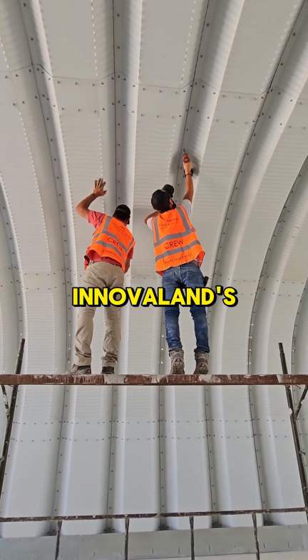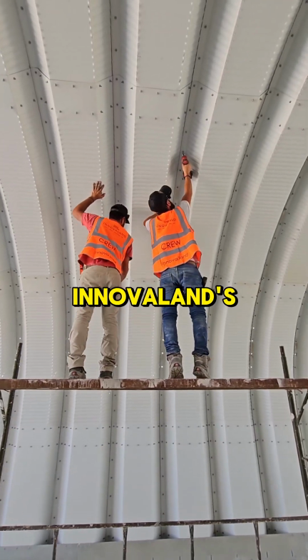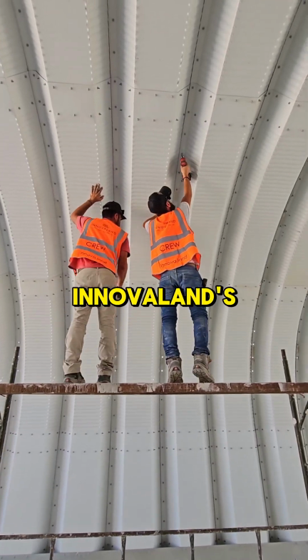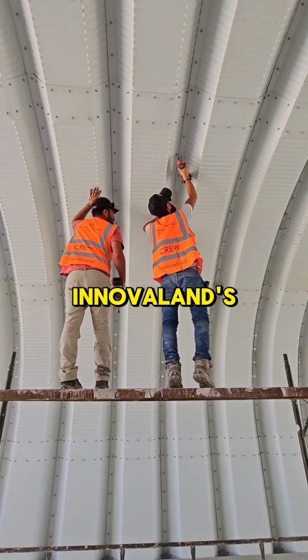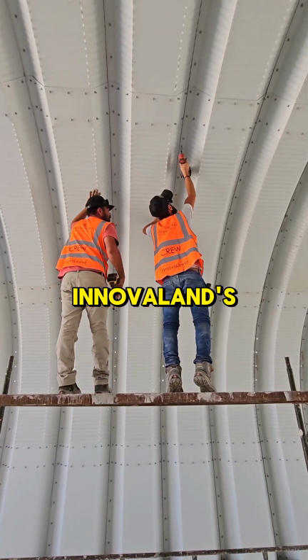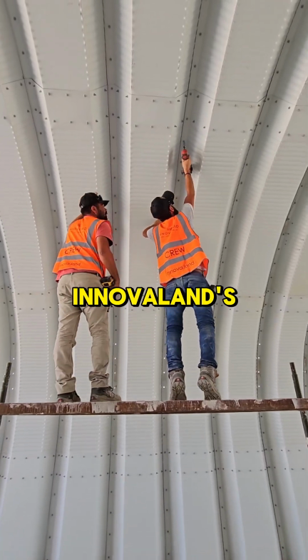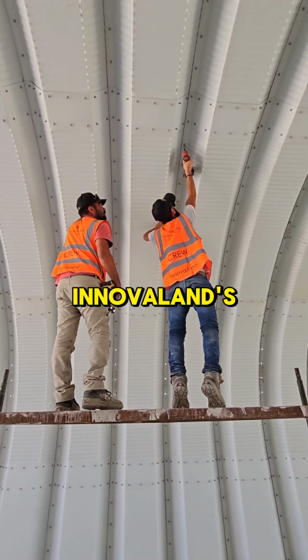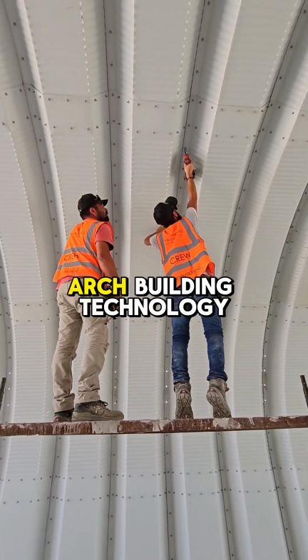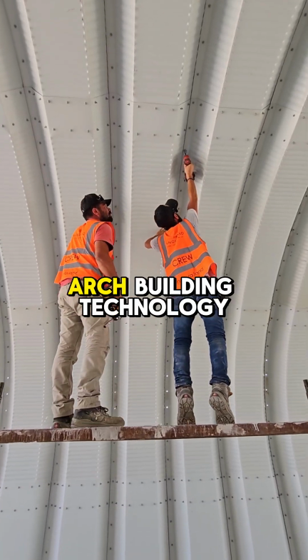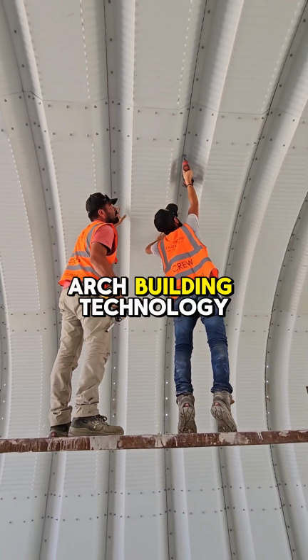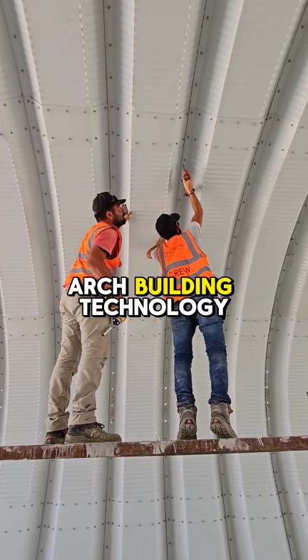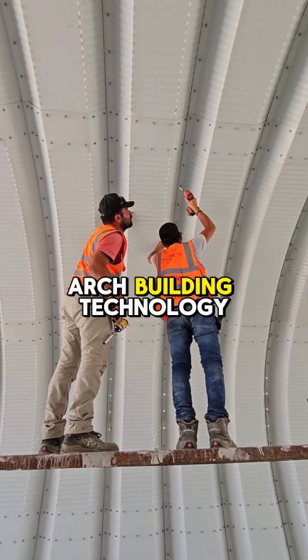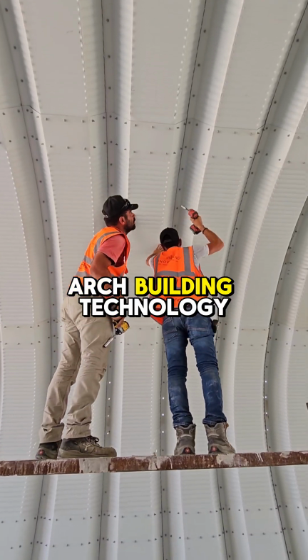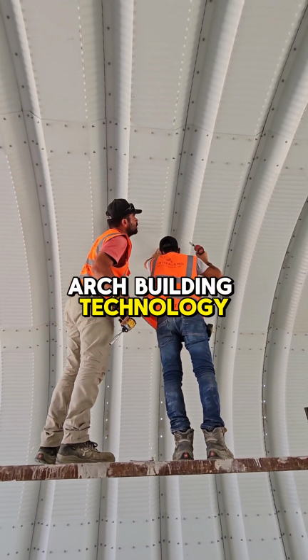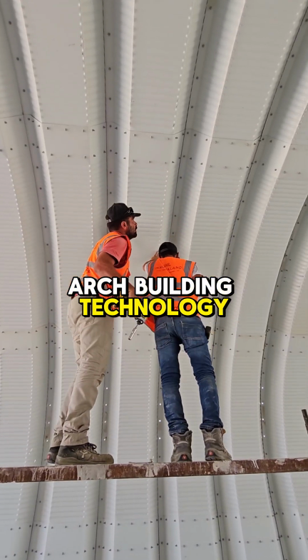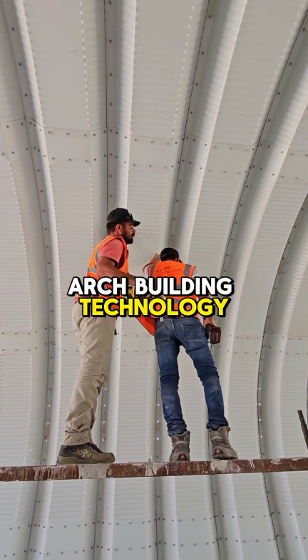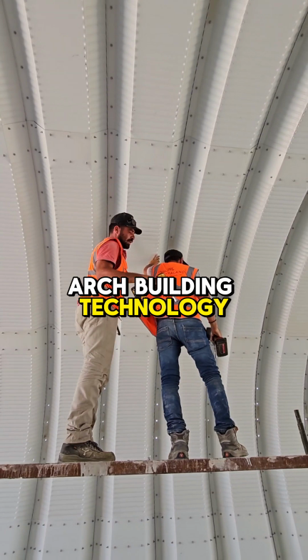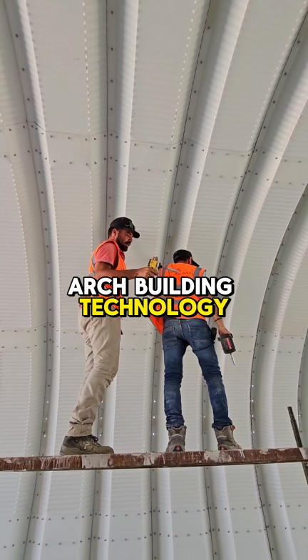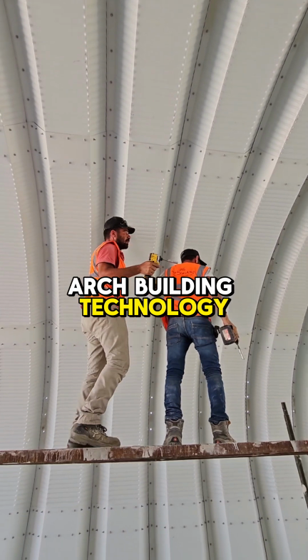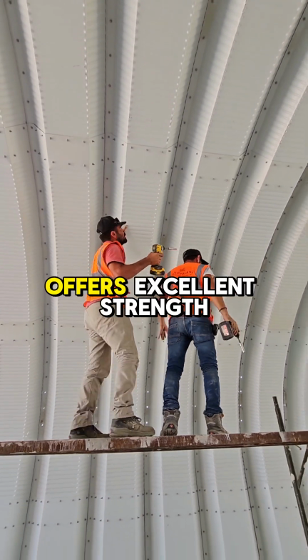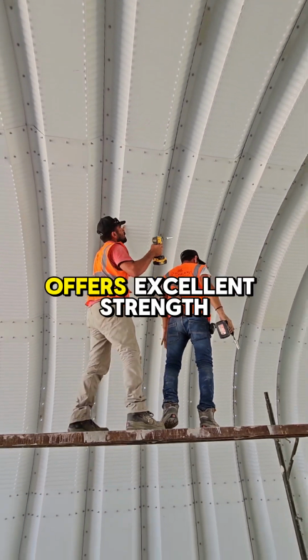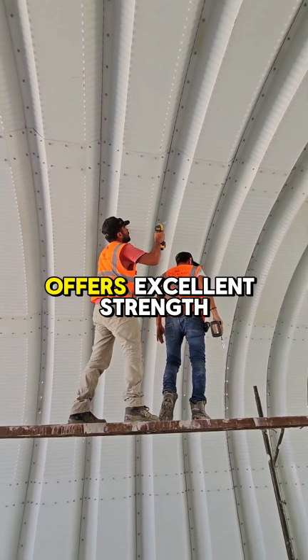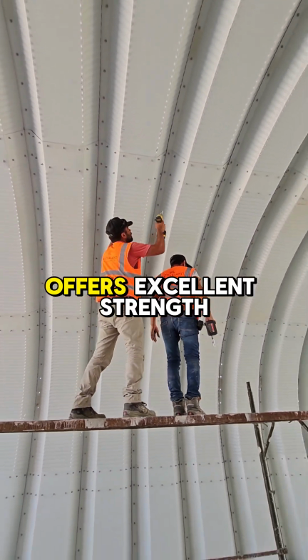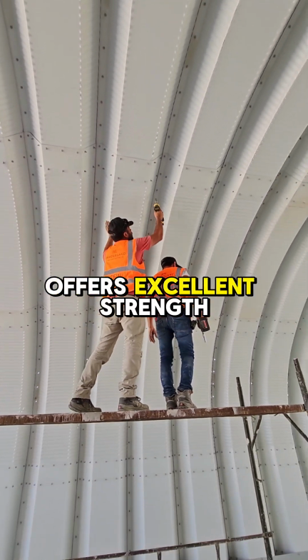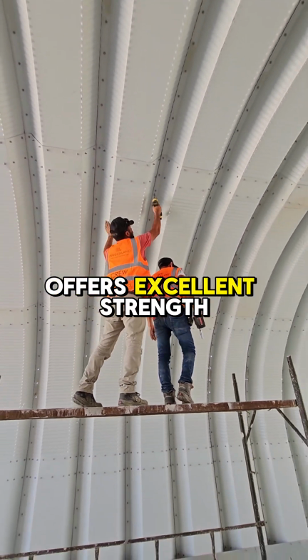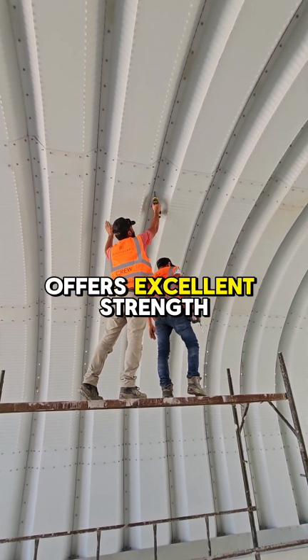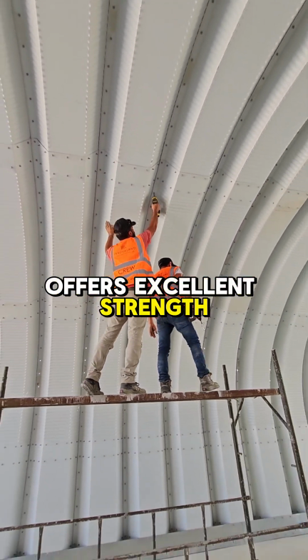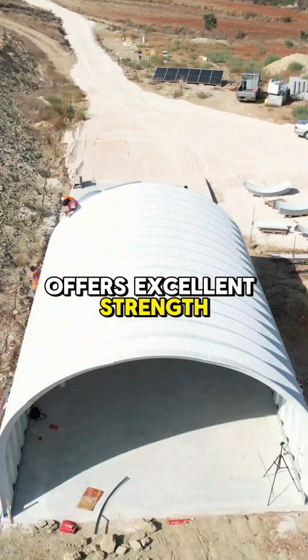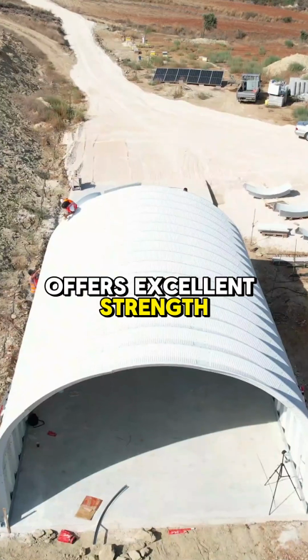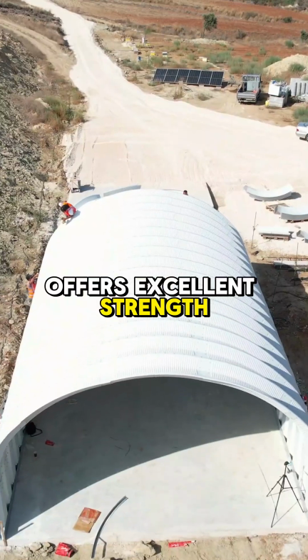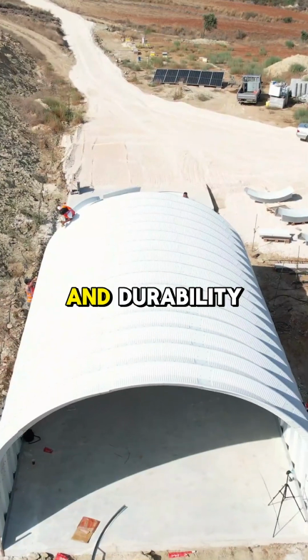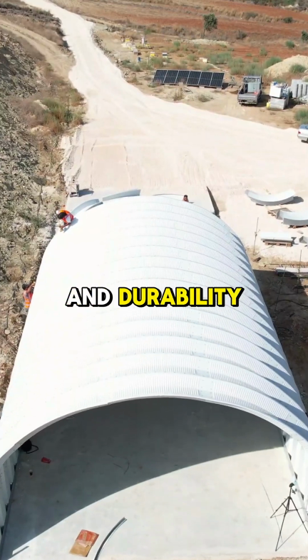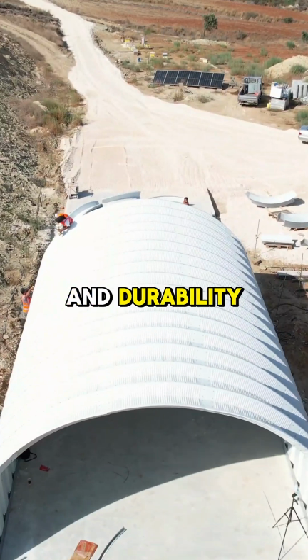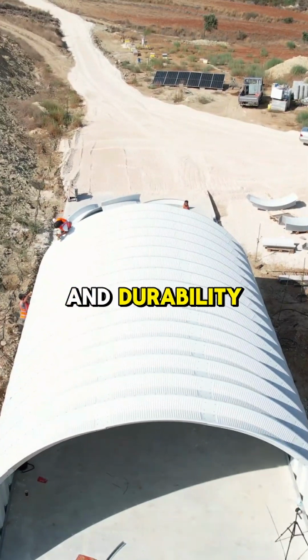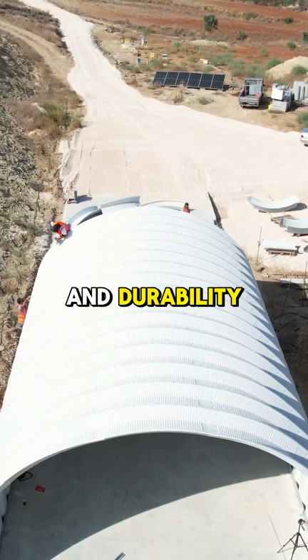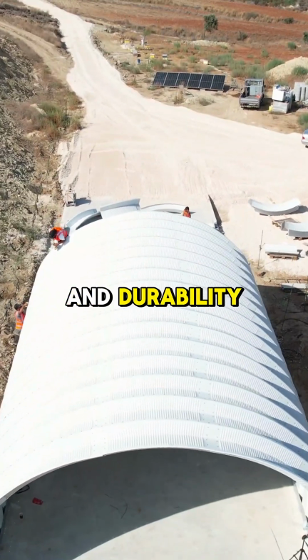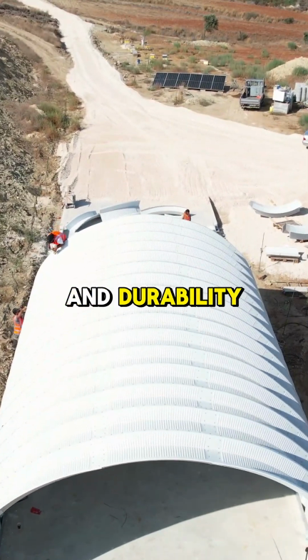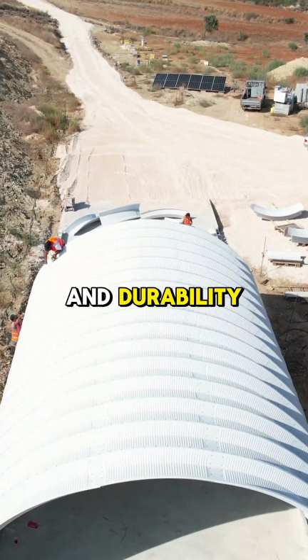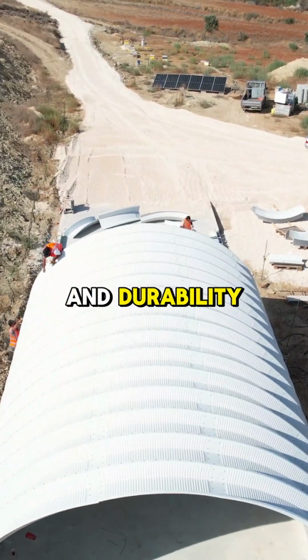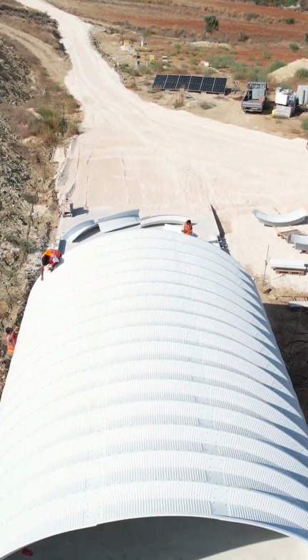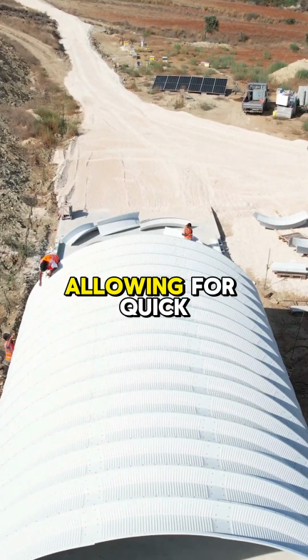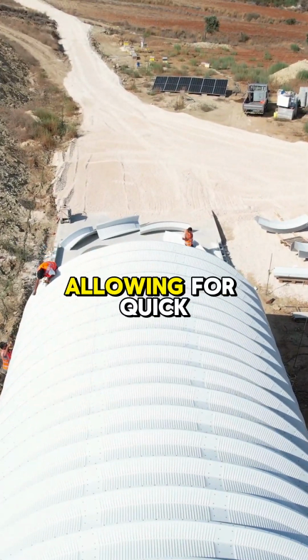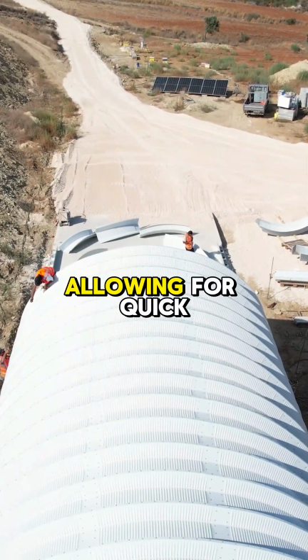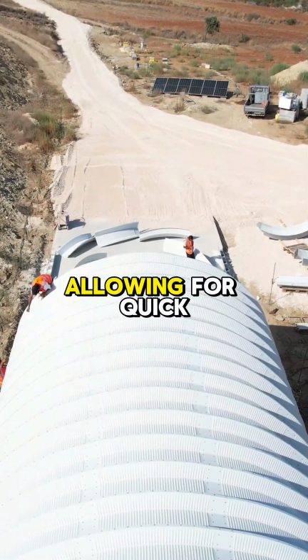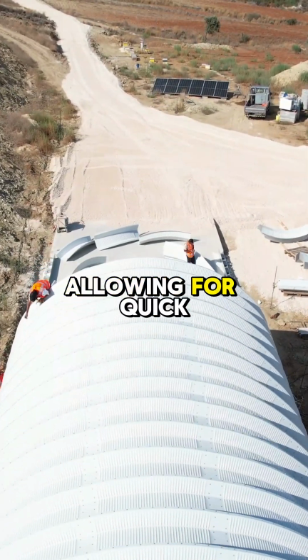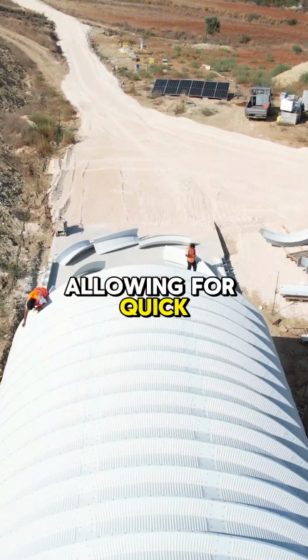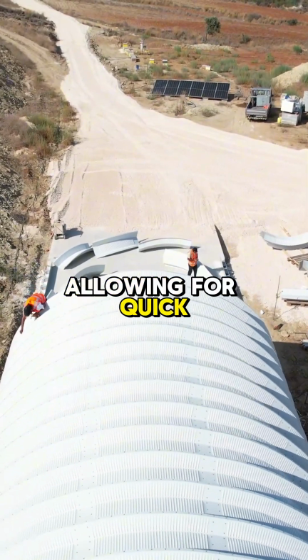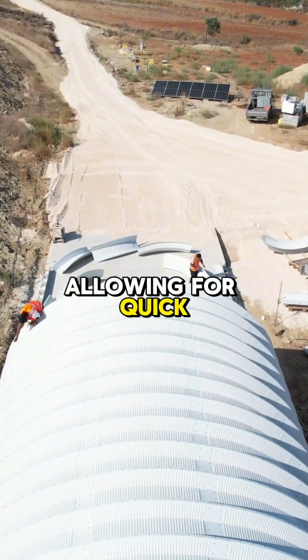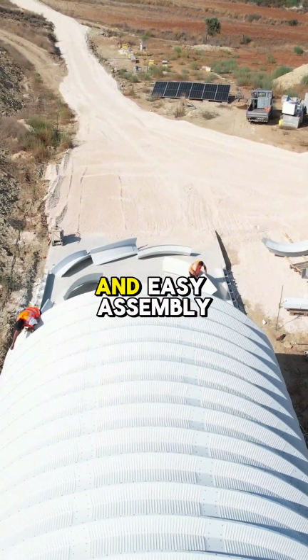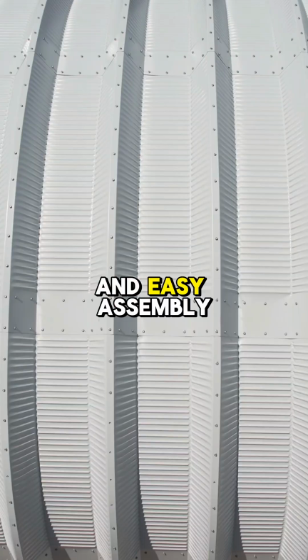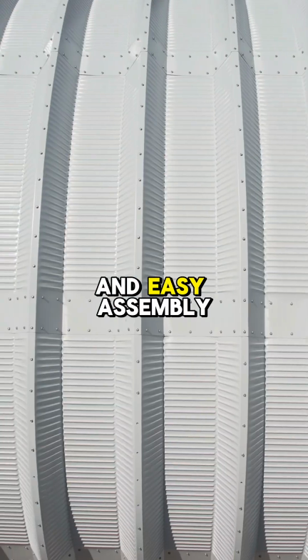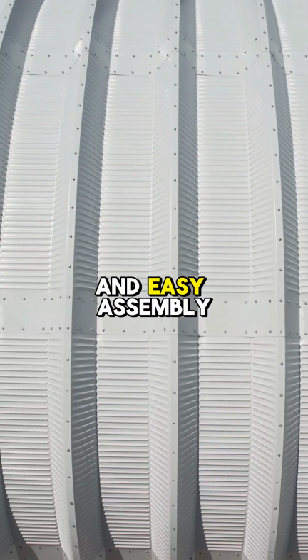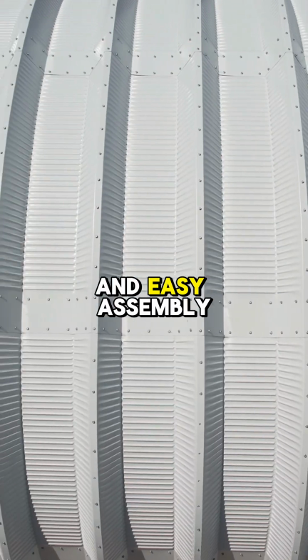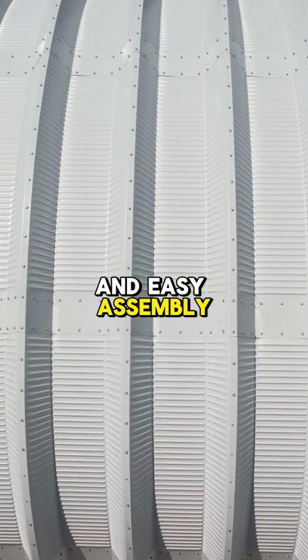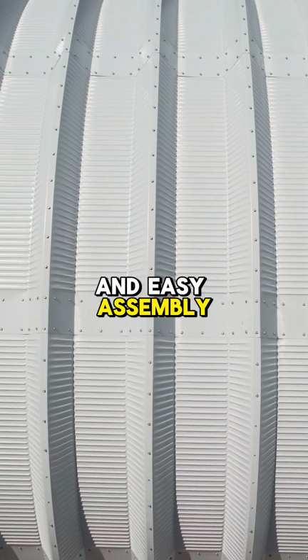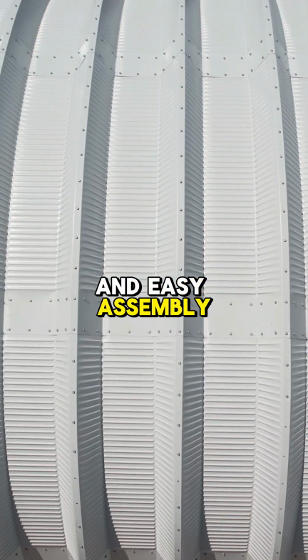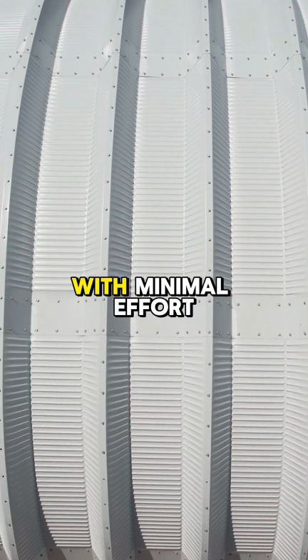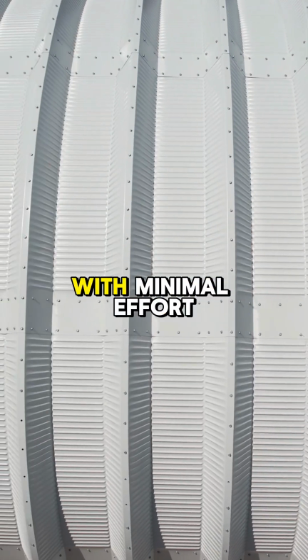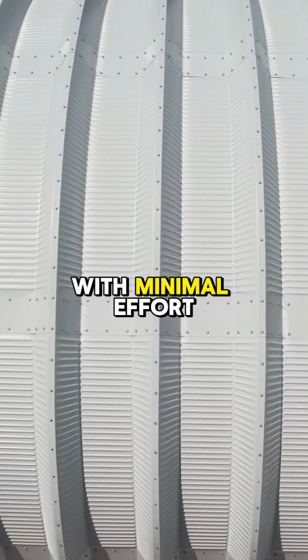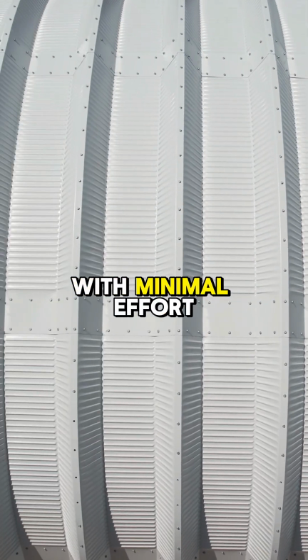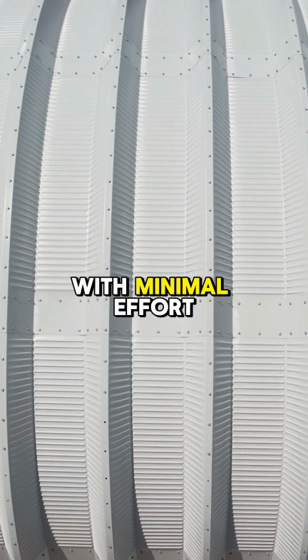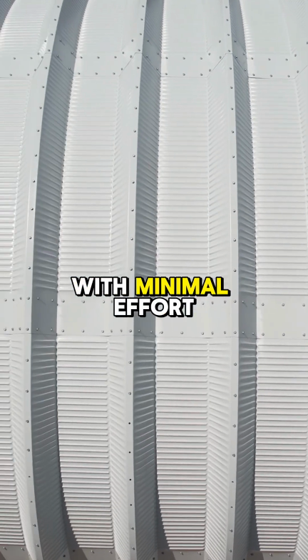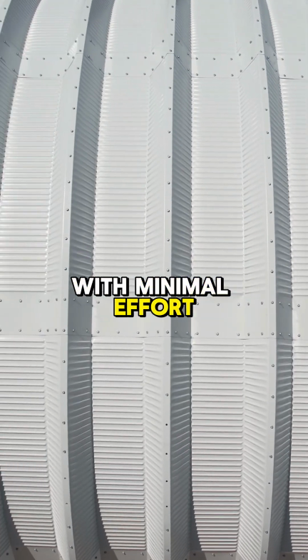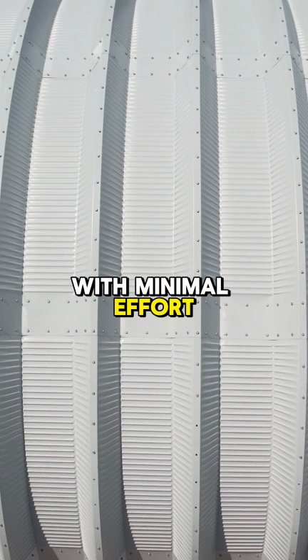Innova Land's arch building technology offers excellent strength and durability, allowing for quick and easy assembly with minimal effort.